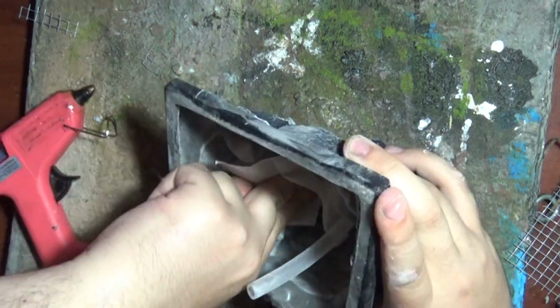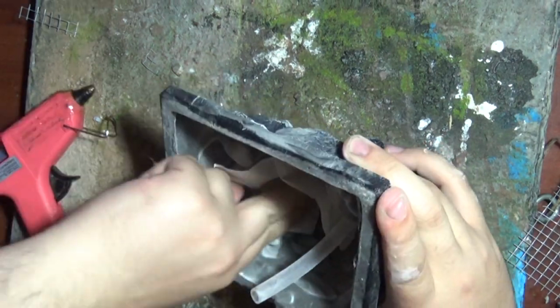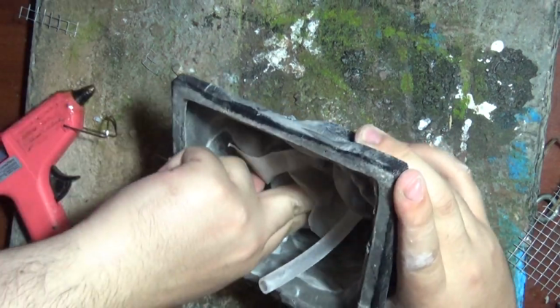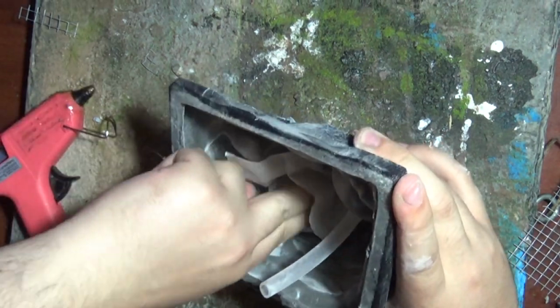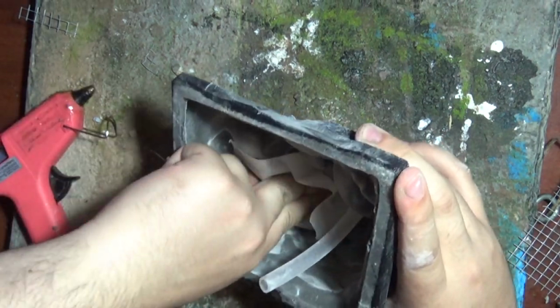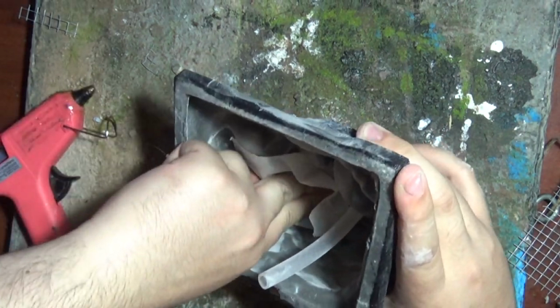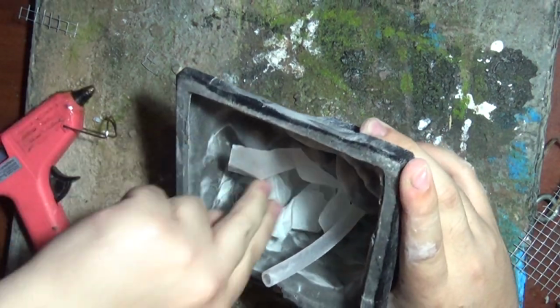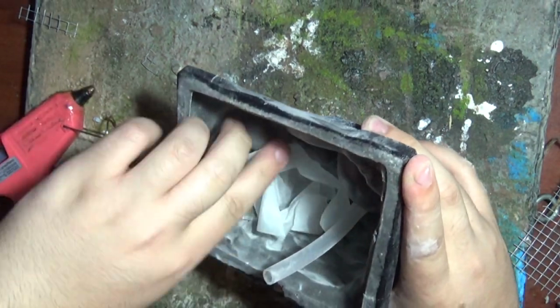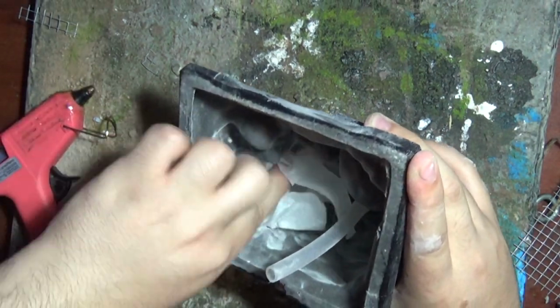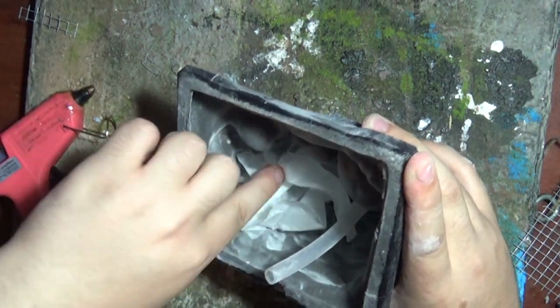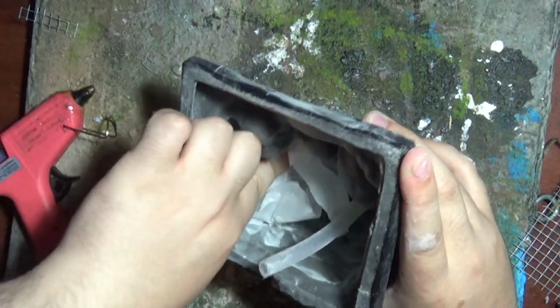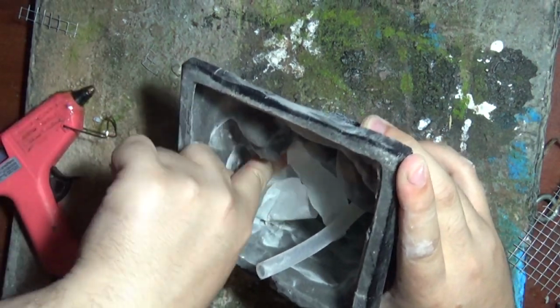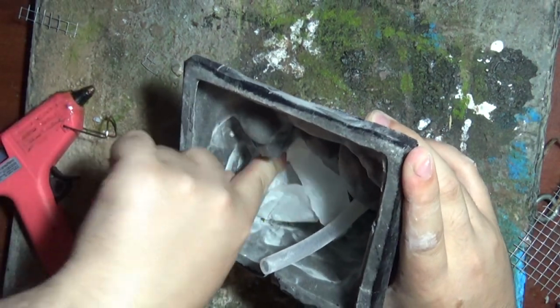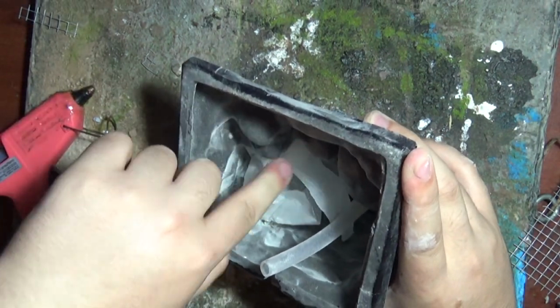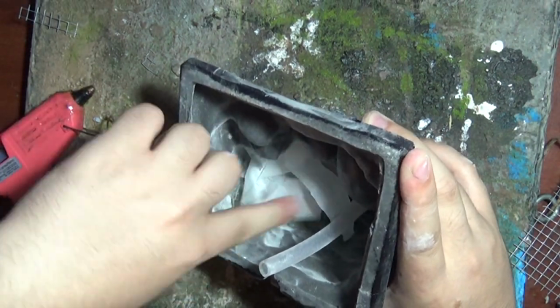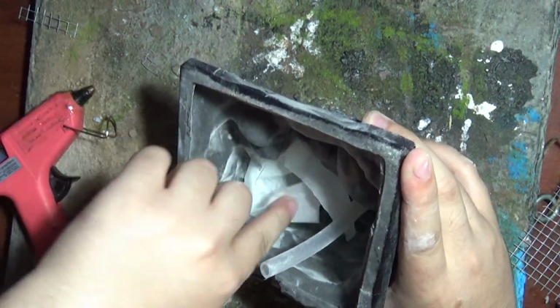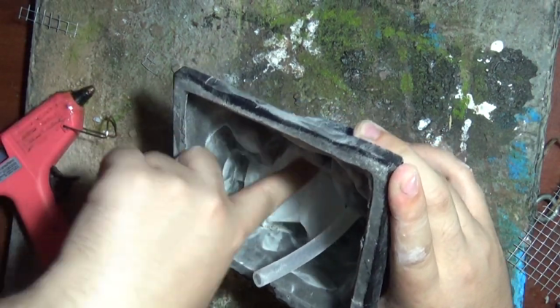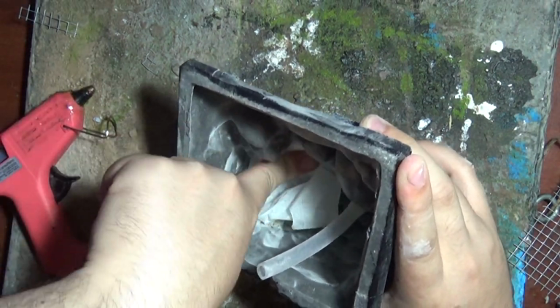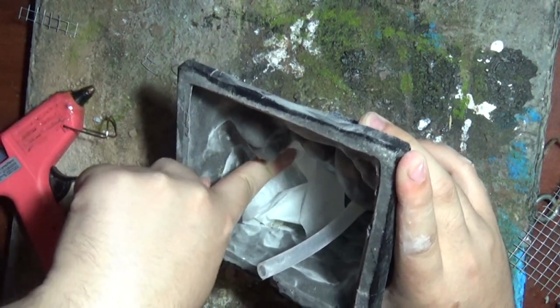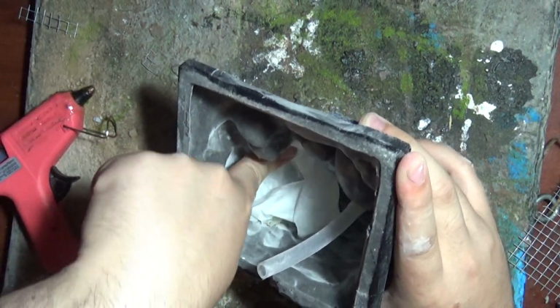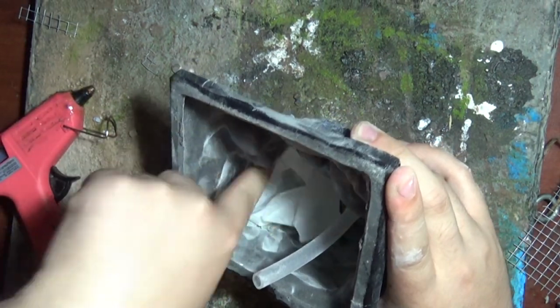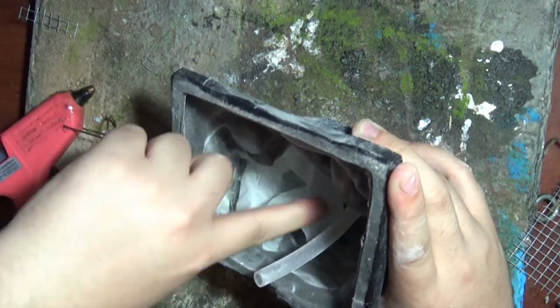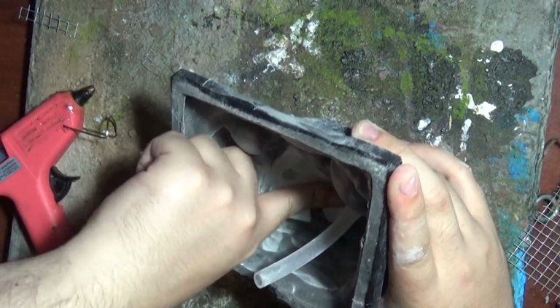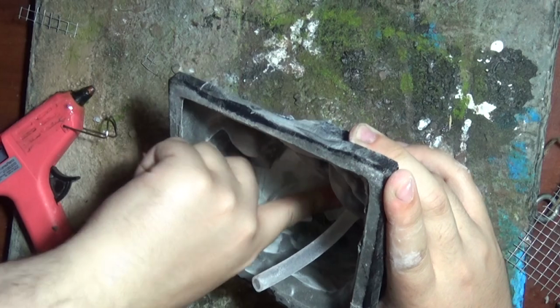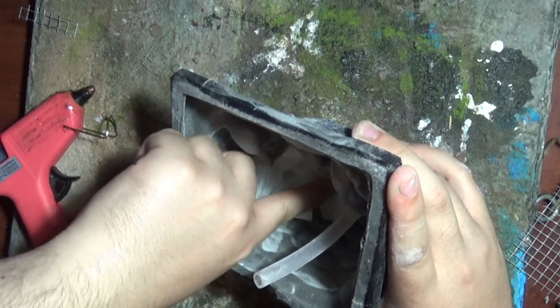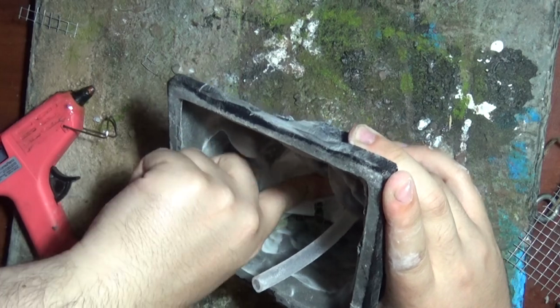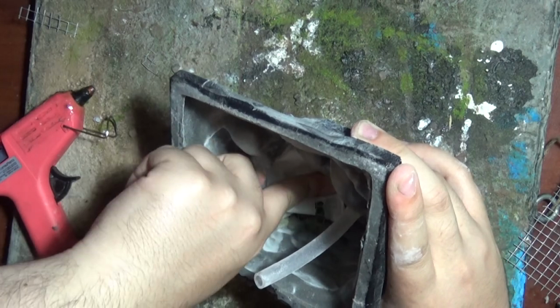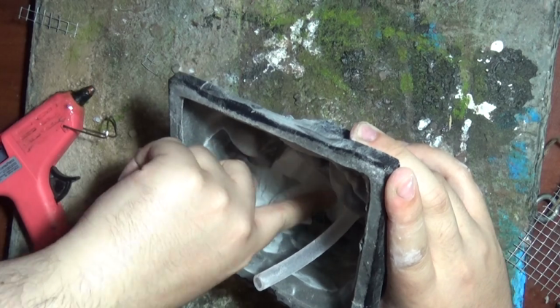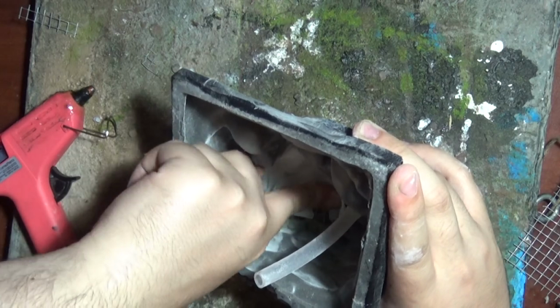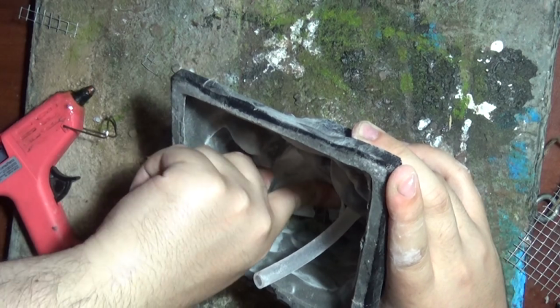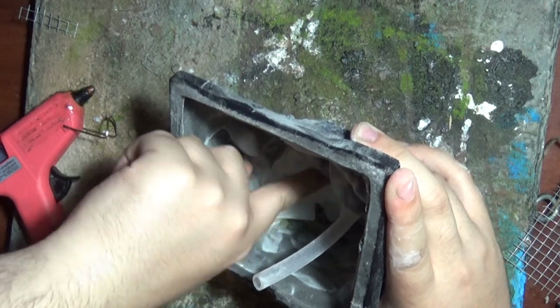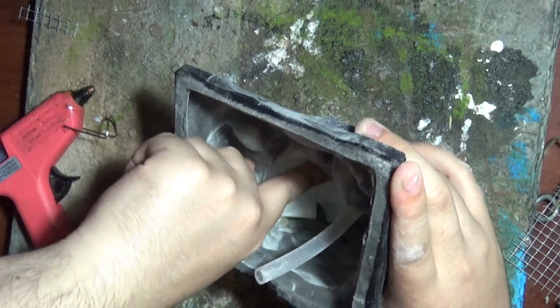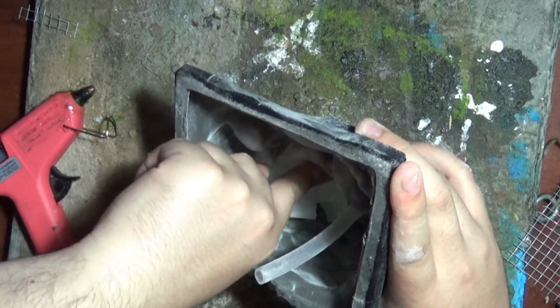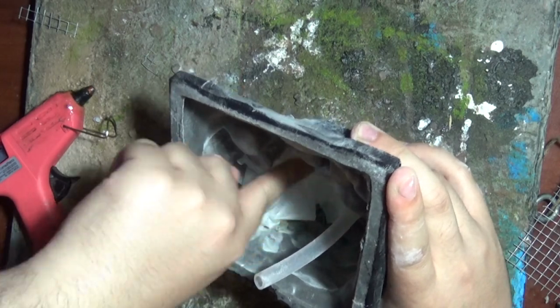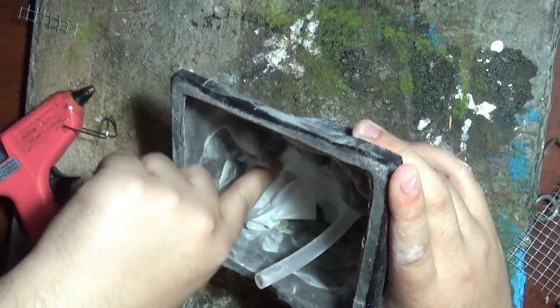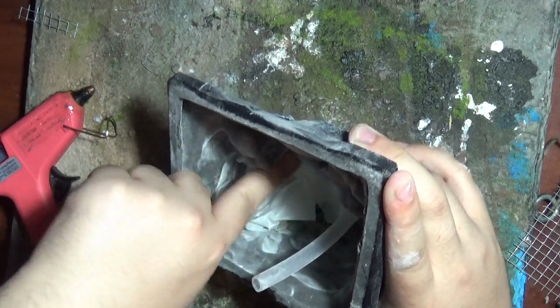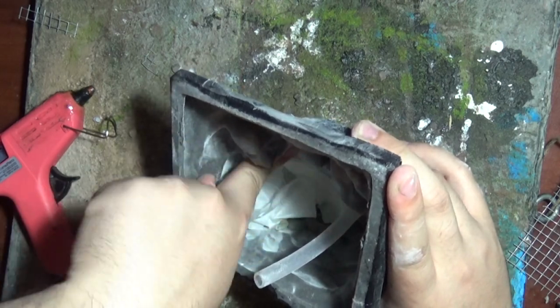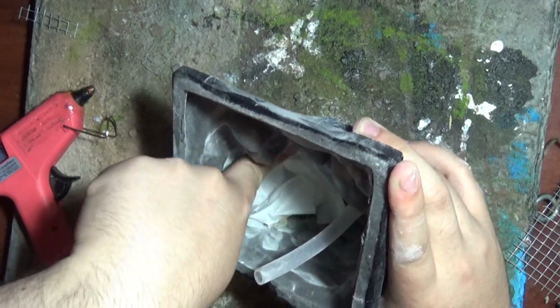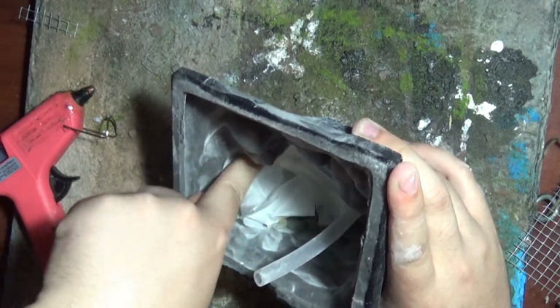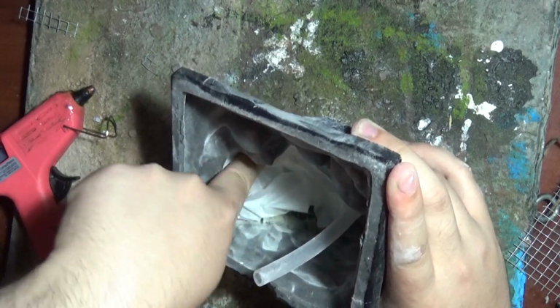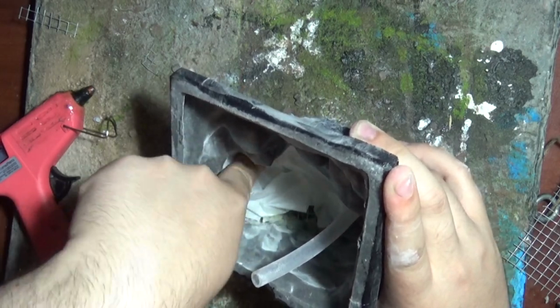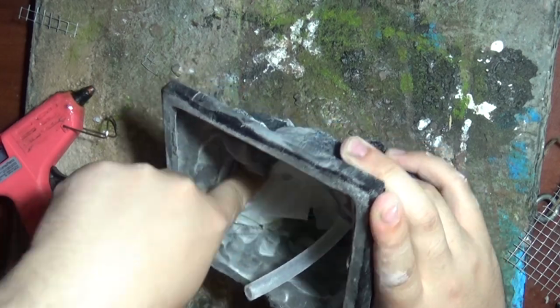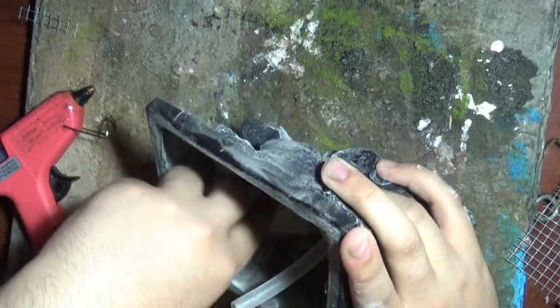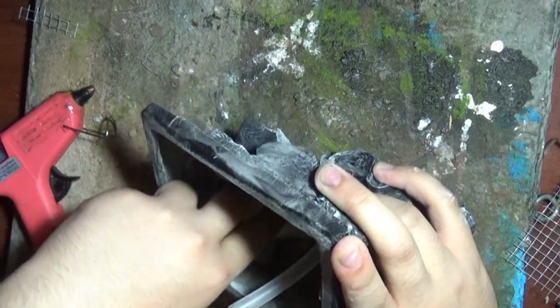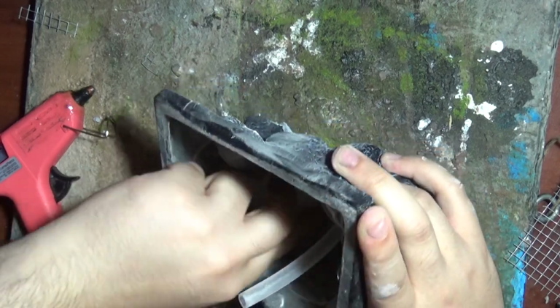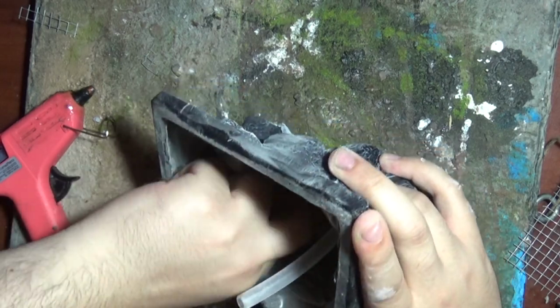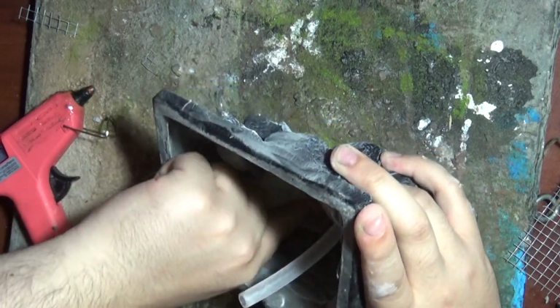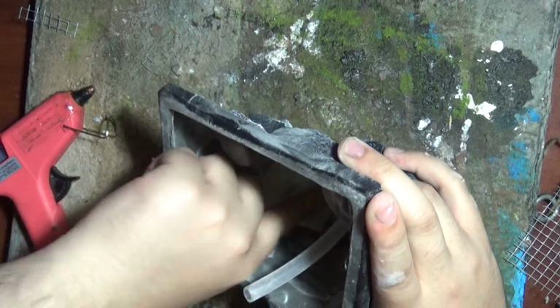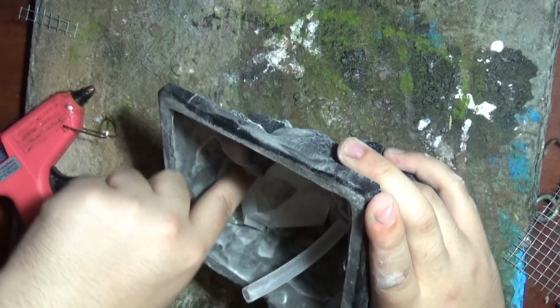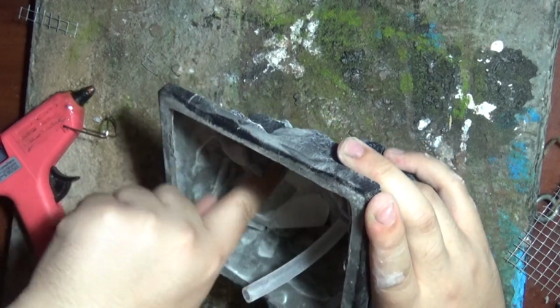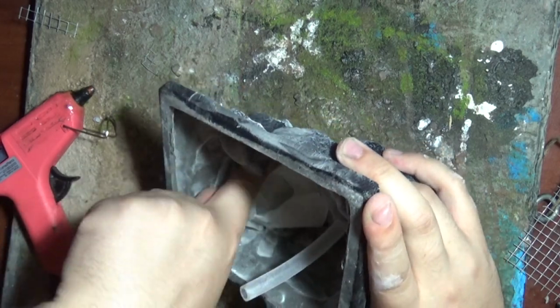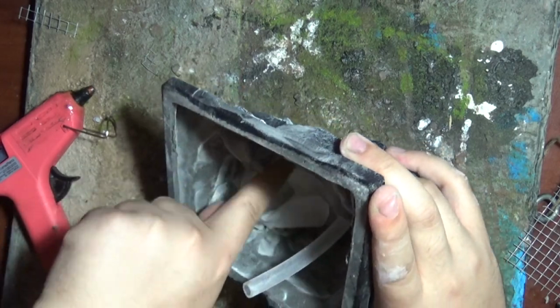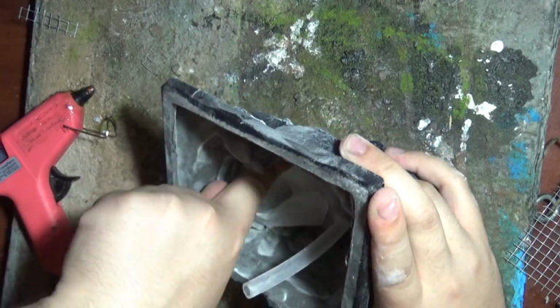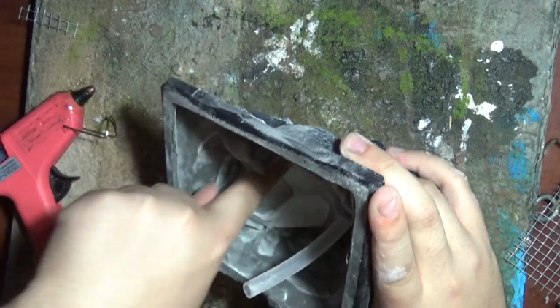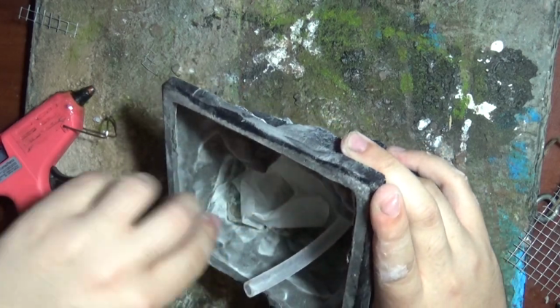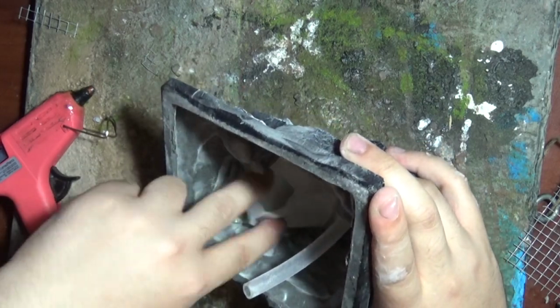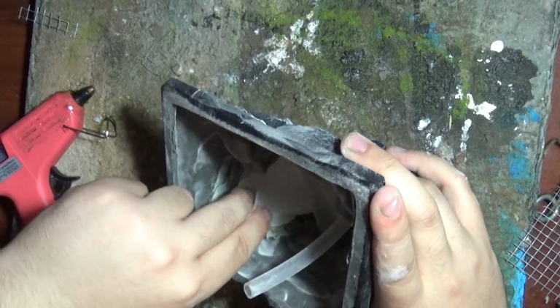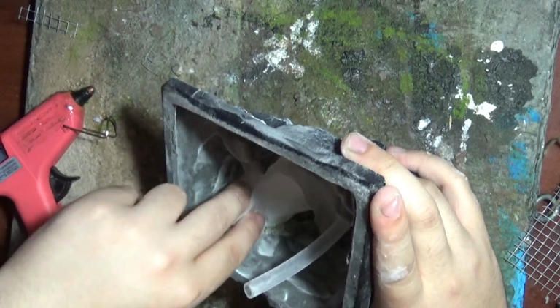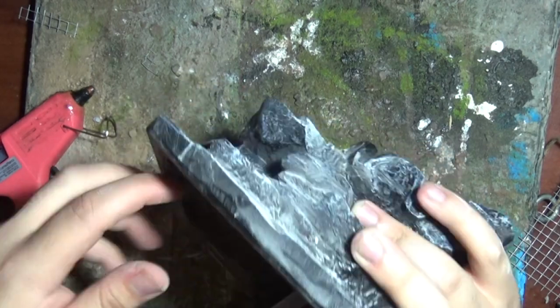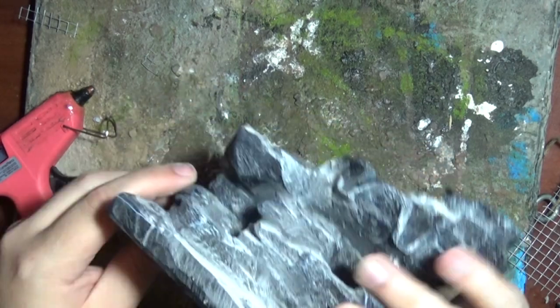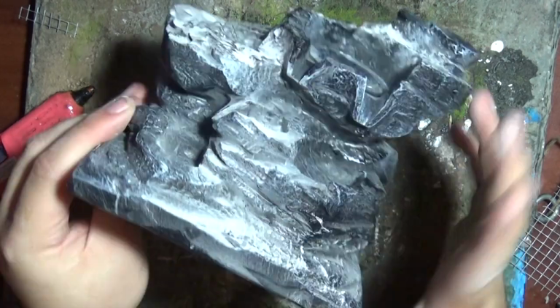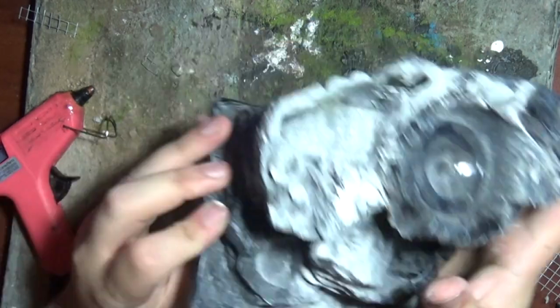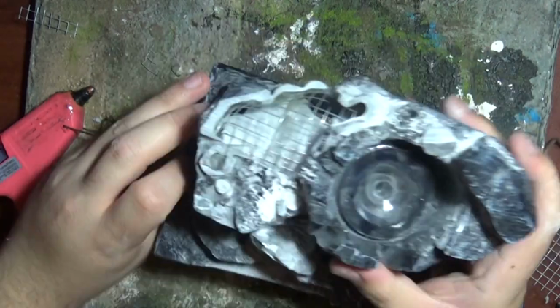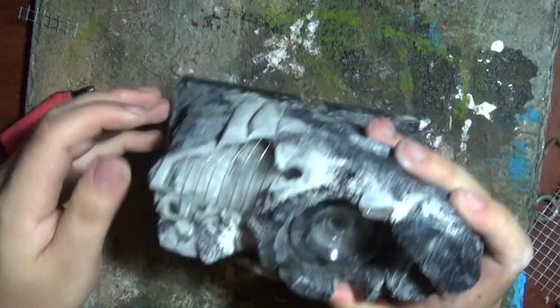I wanted to make sure none of the sculptor mold fell out down to the bottom, so I just put on some baking paper and came through and ripped that off later on.